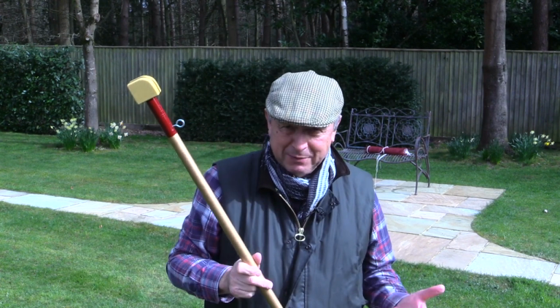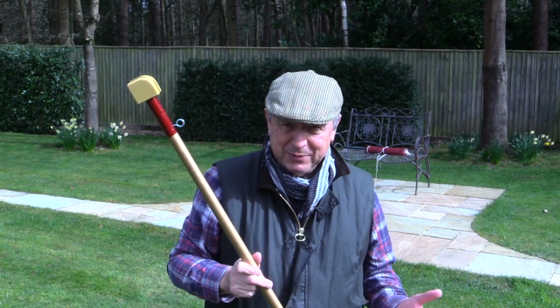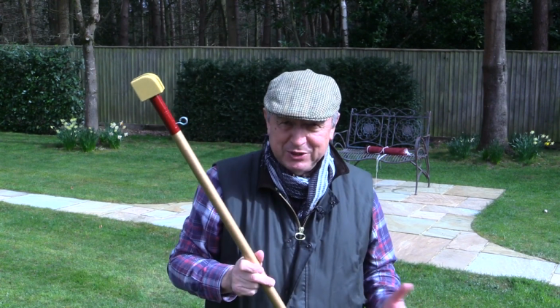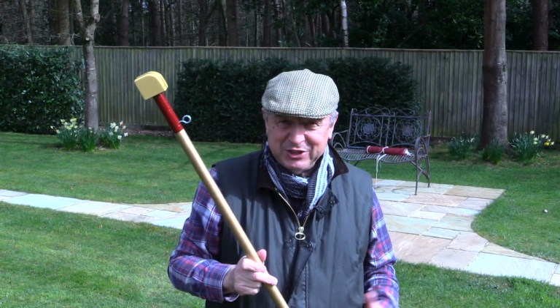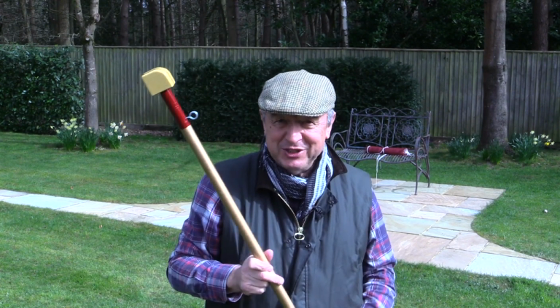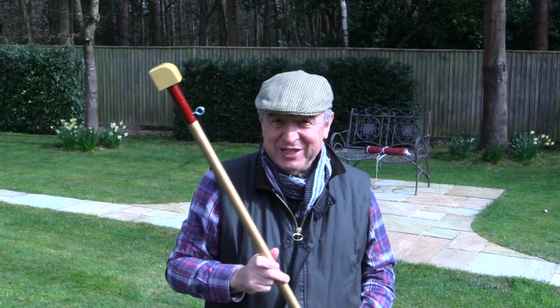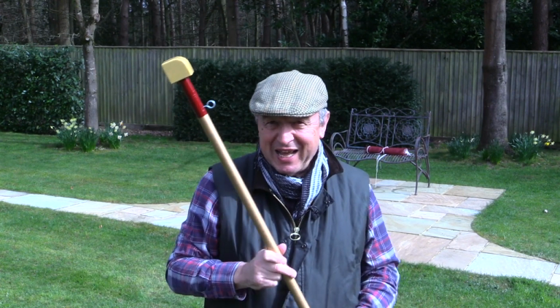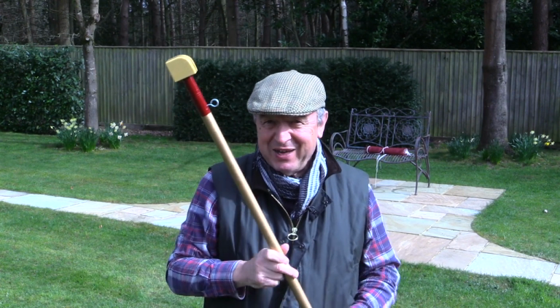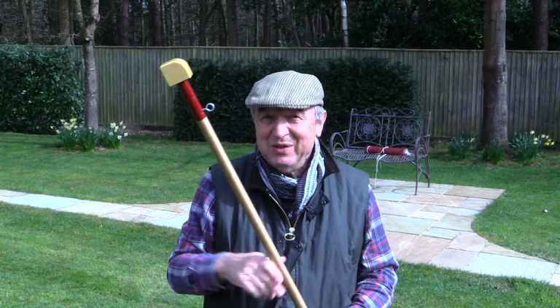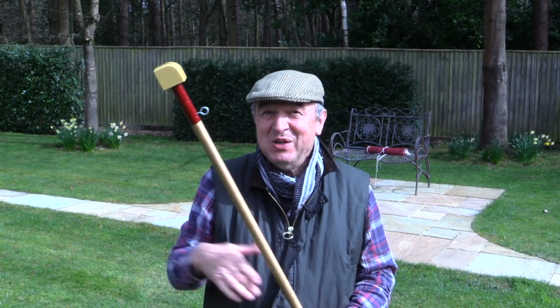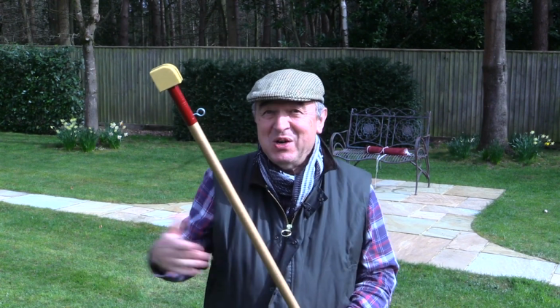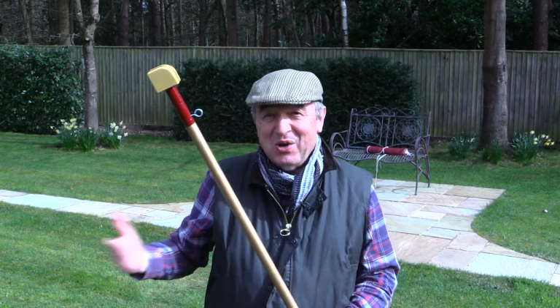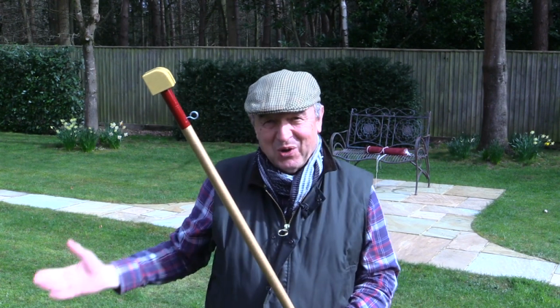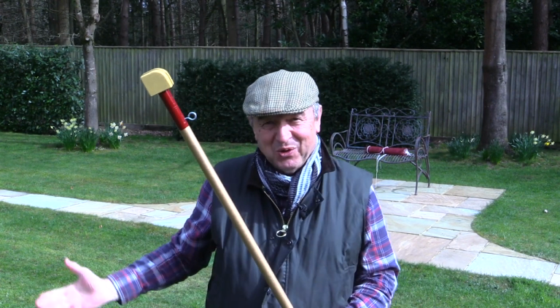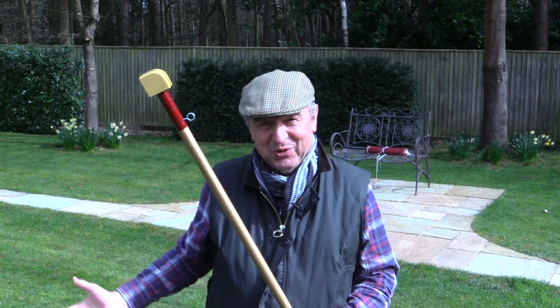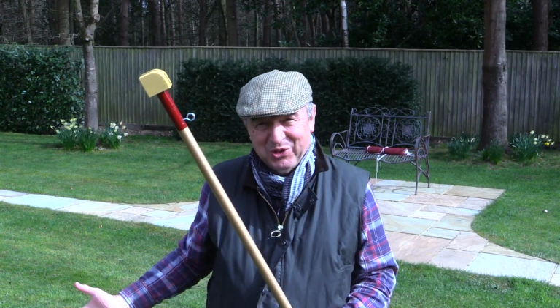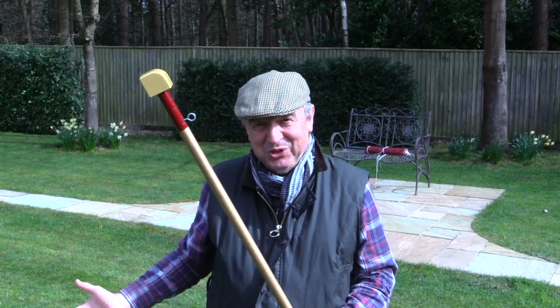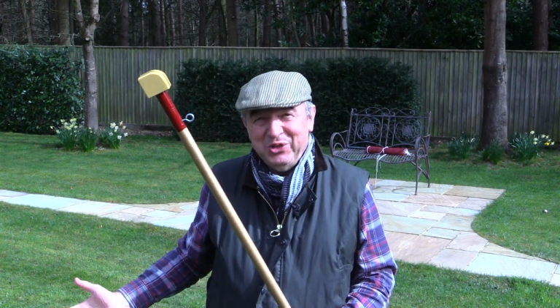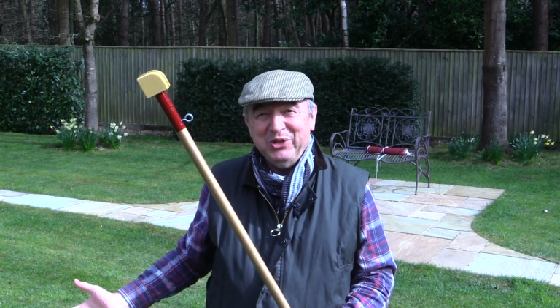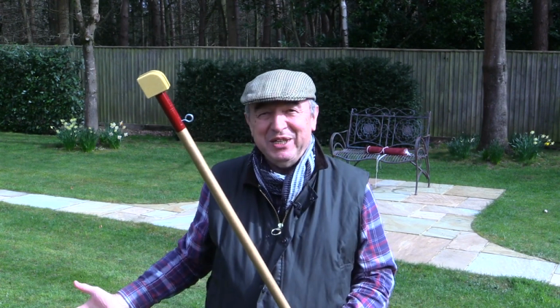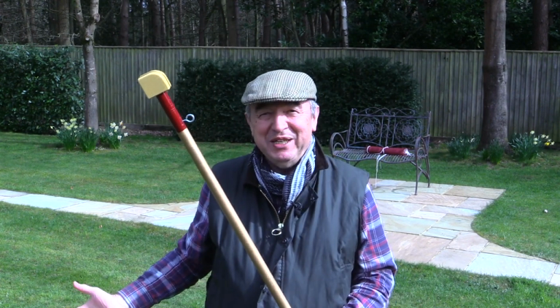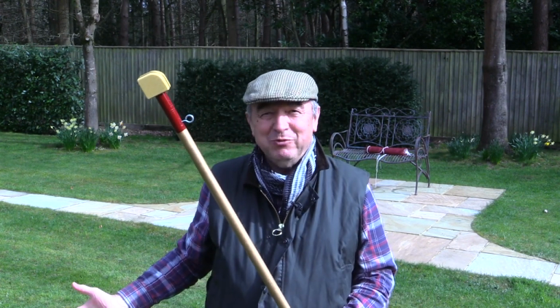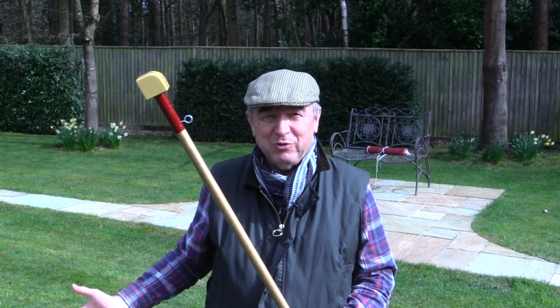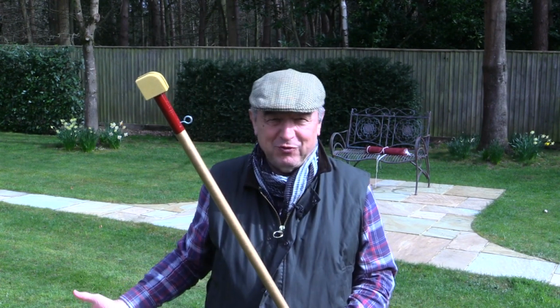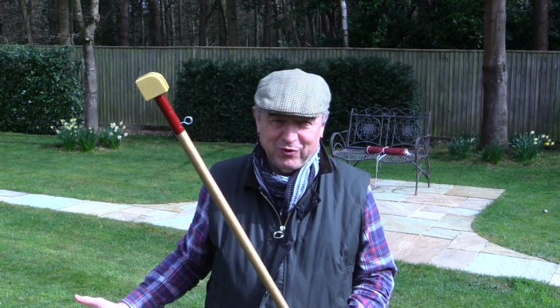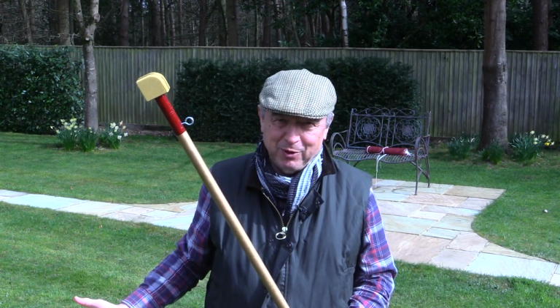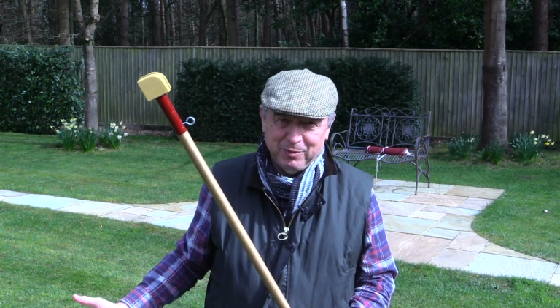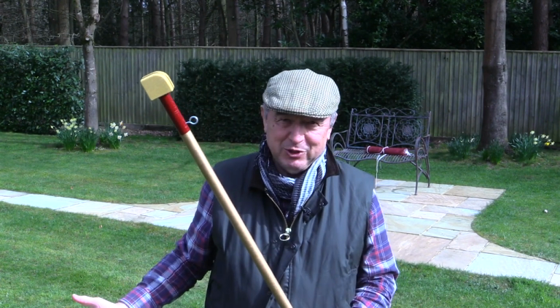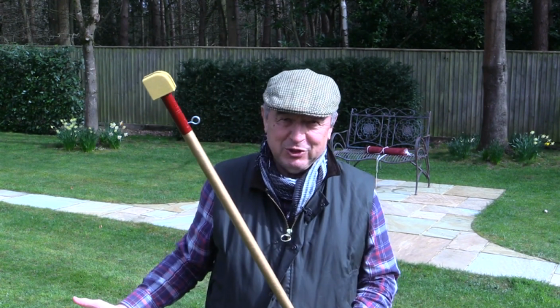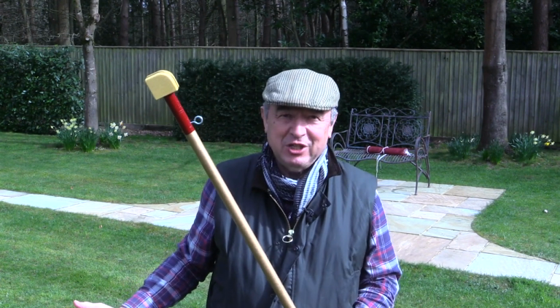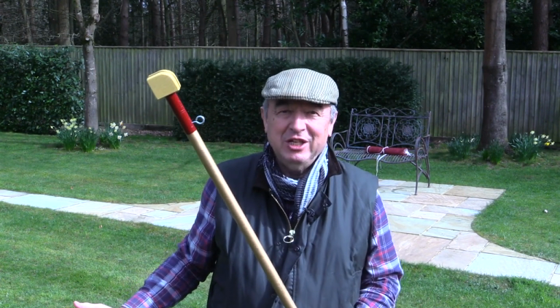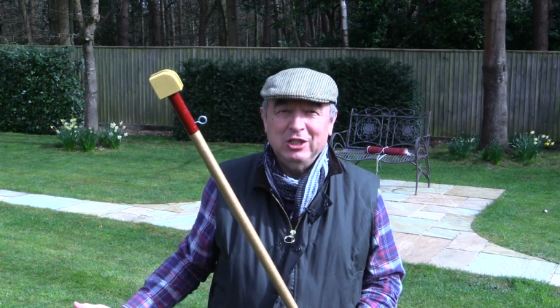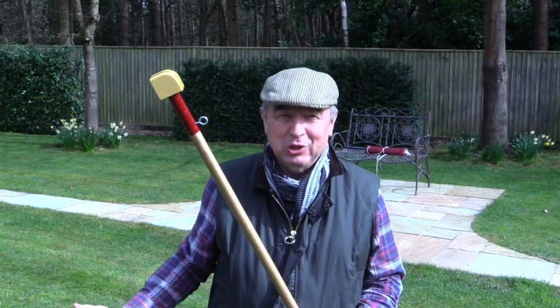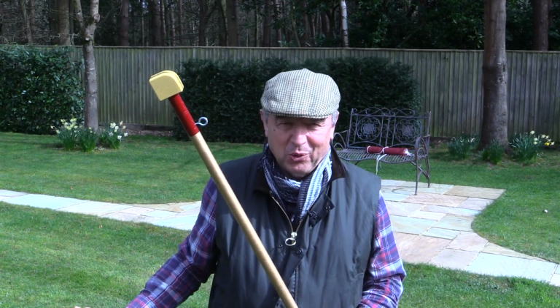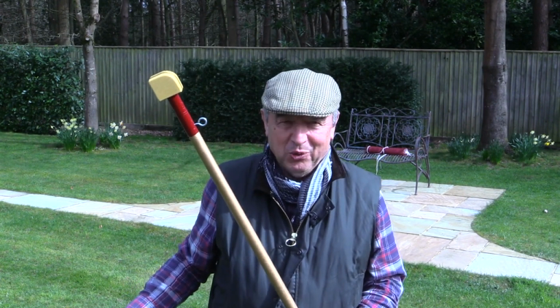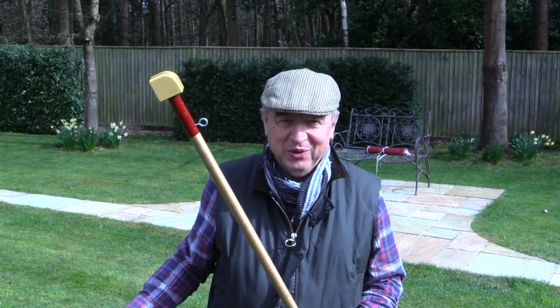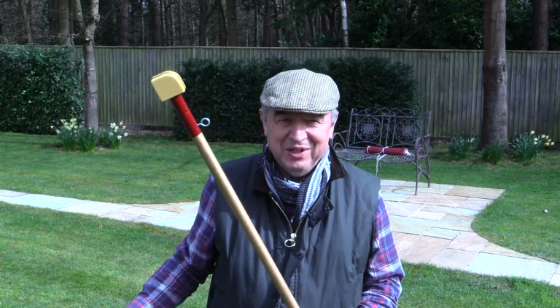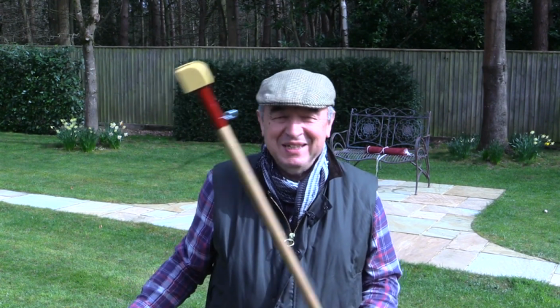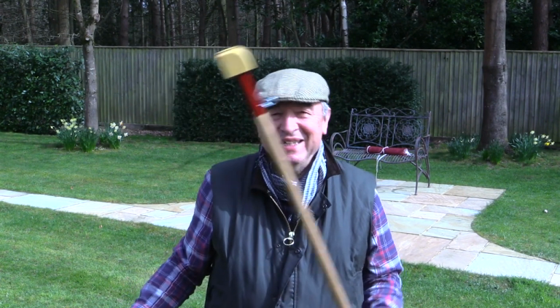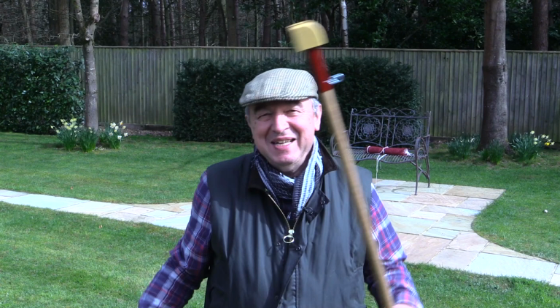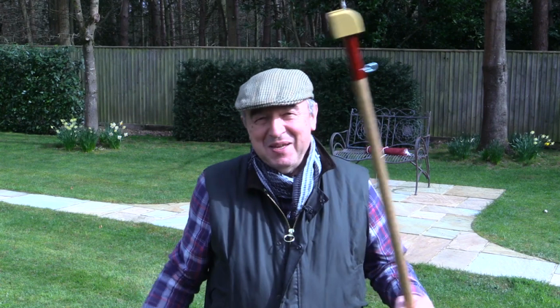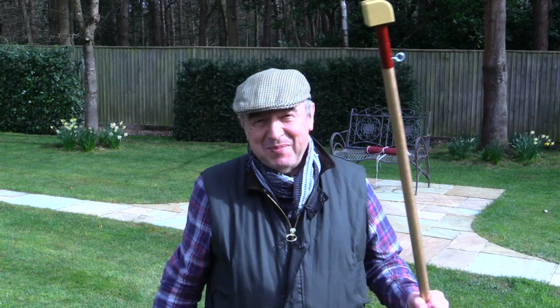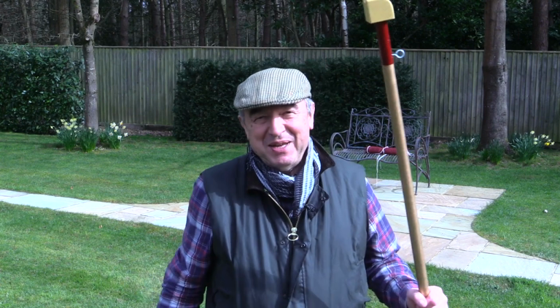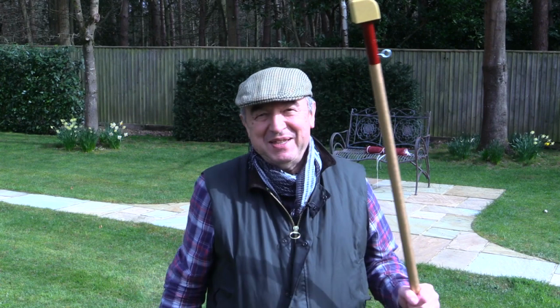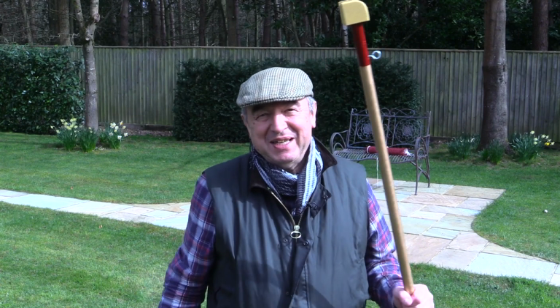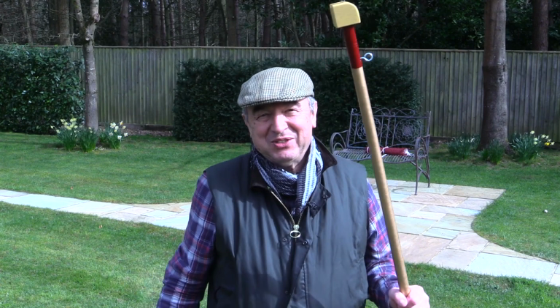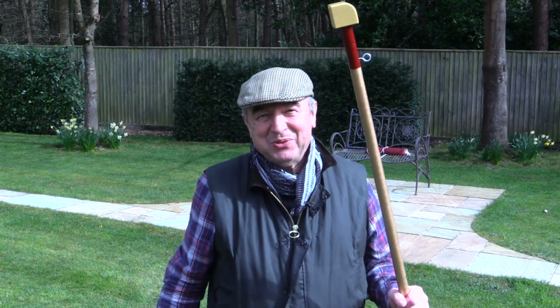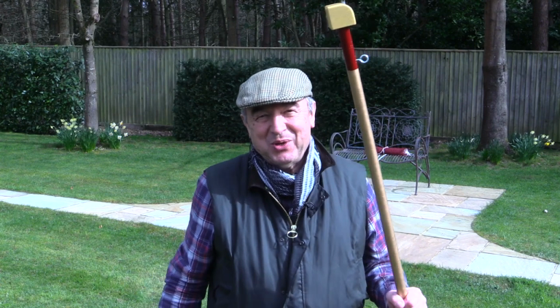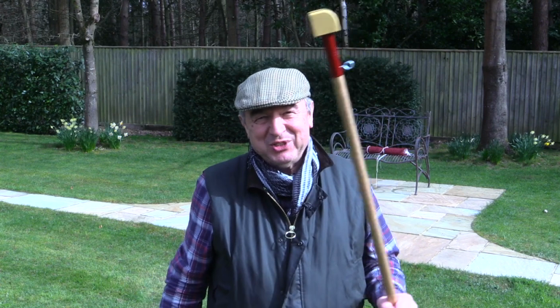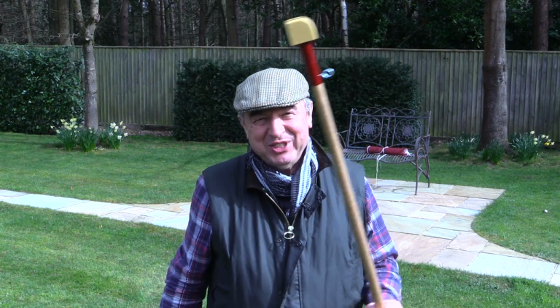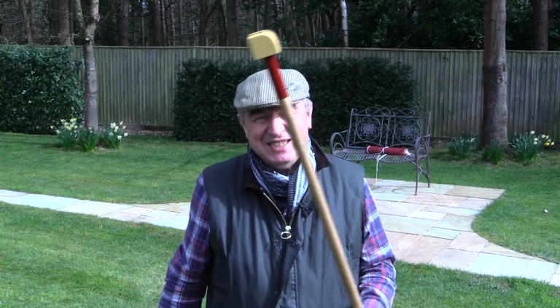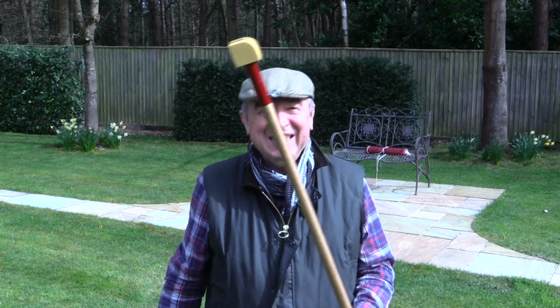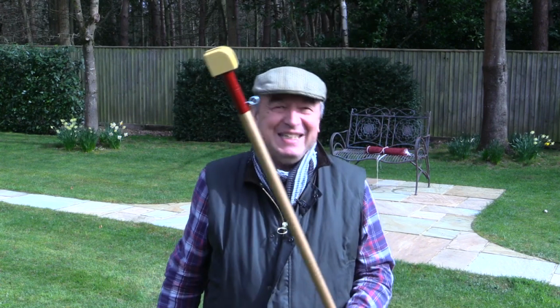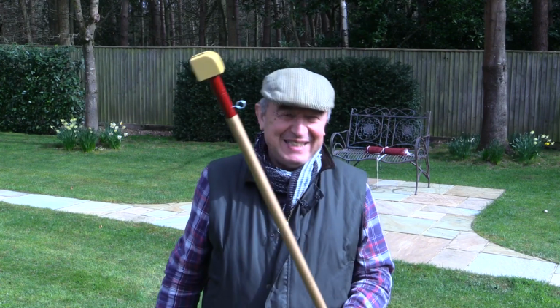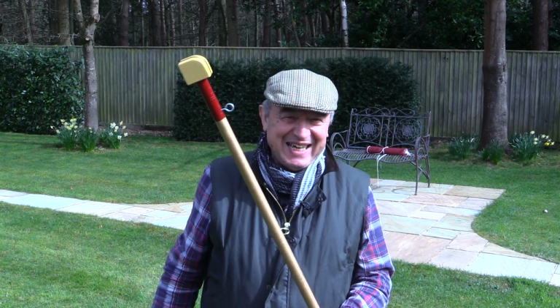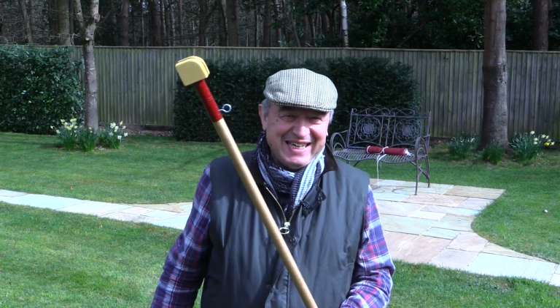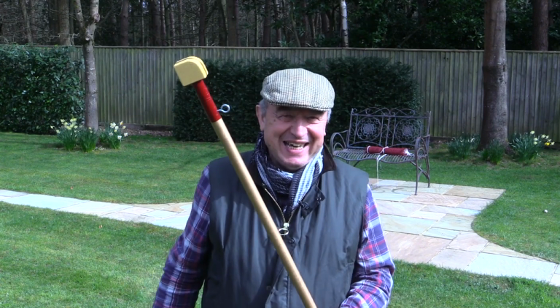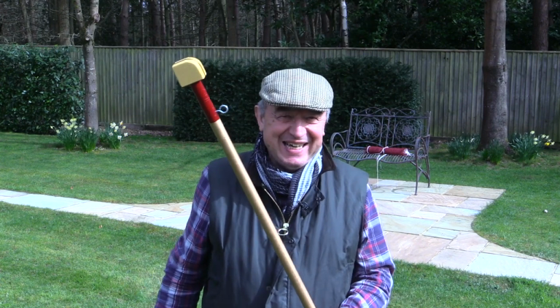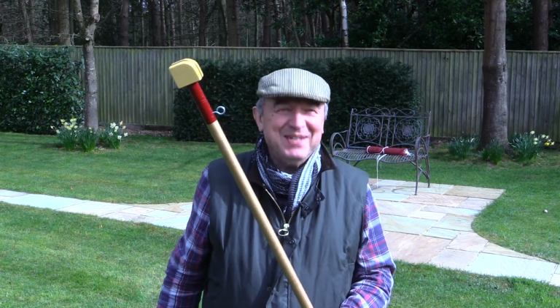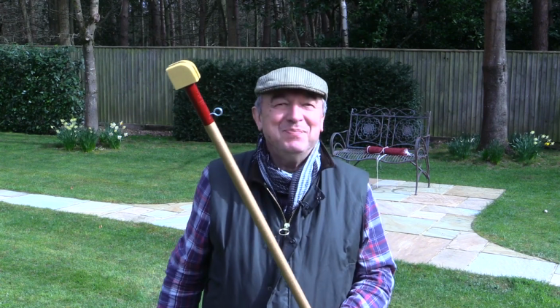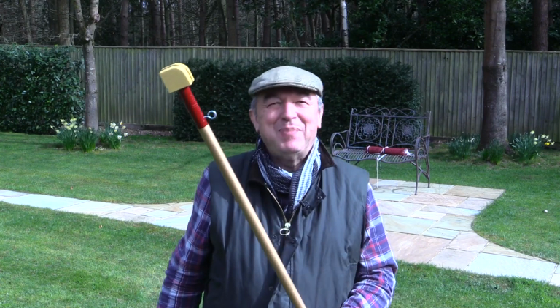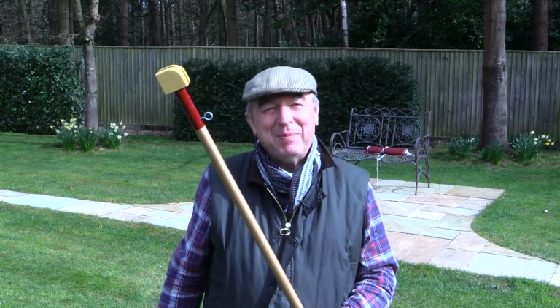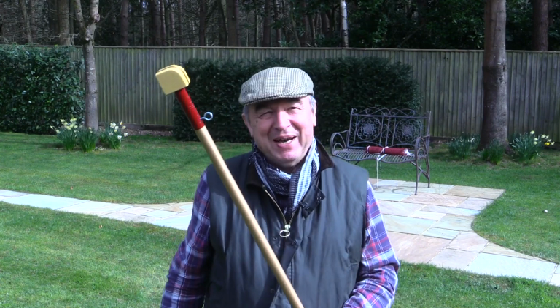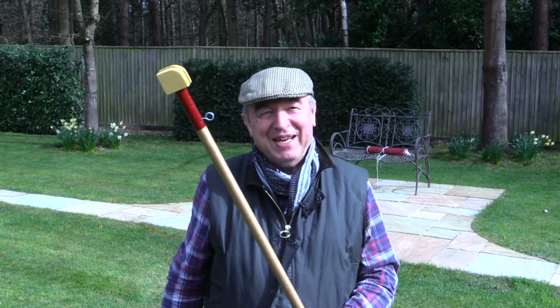Badminton now on the newly refurbished lawn. Many thanks for watching. Take care. Bye bye.